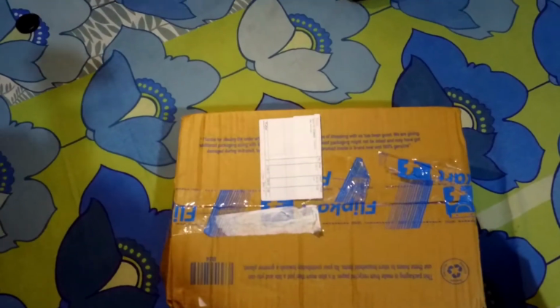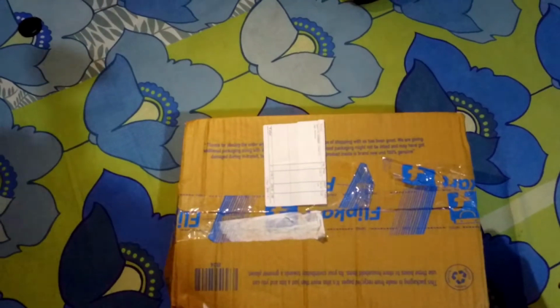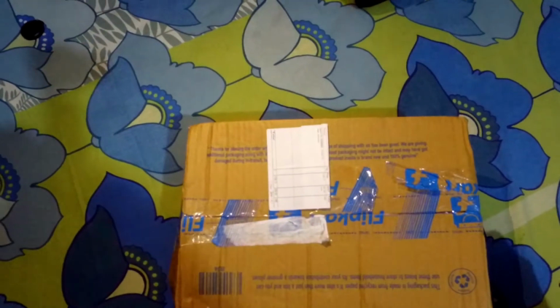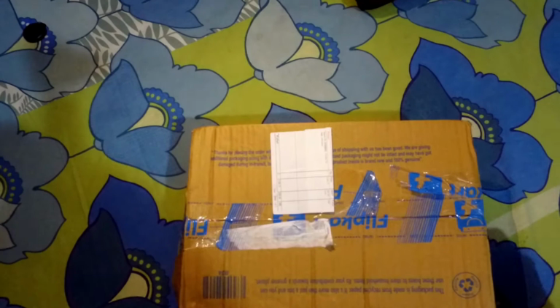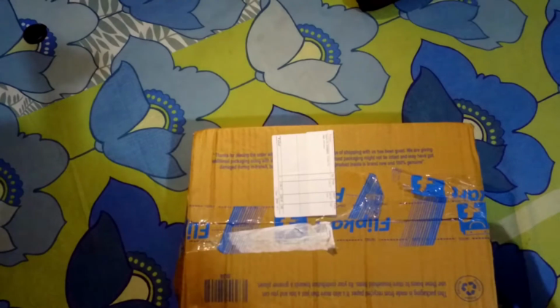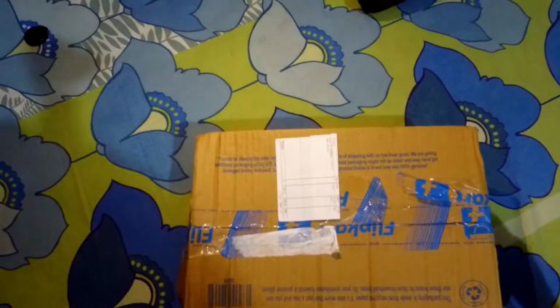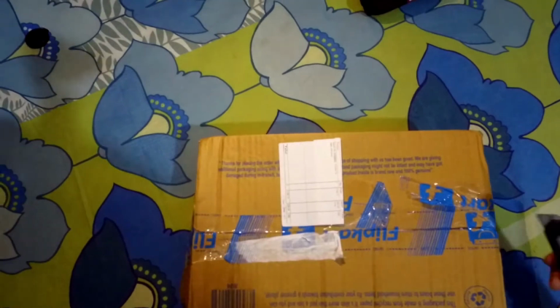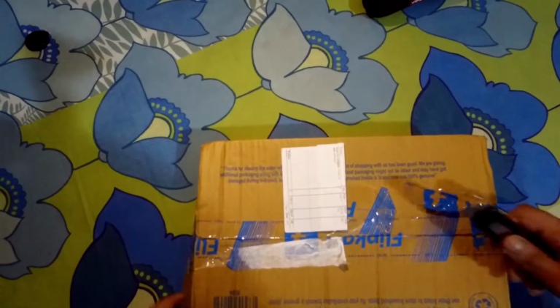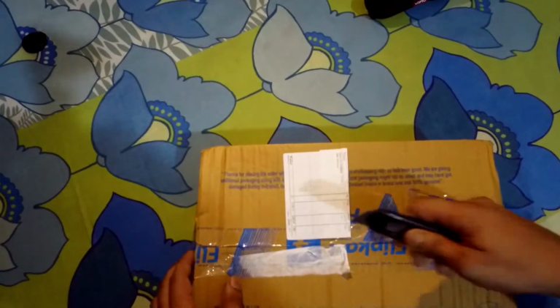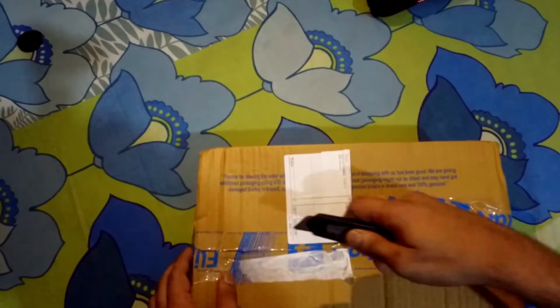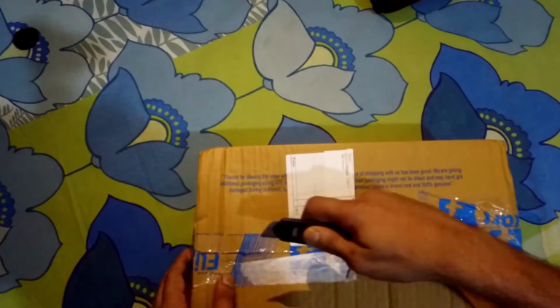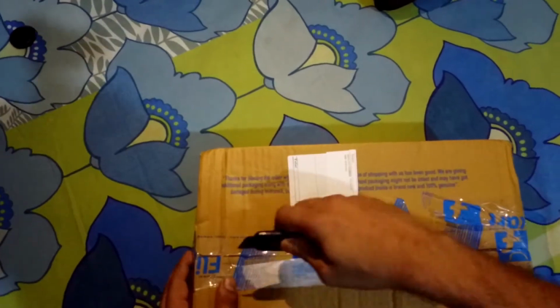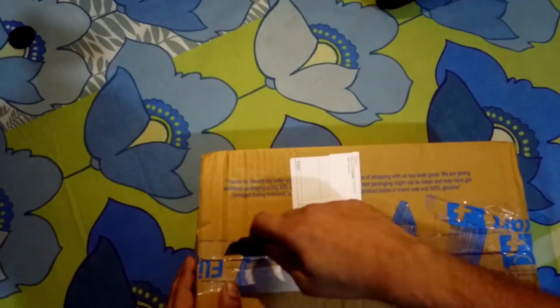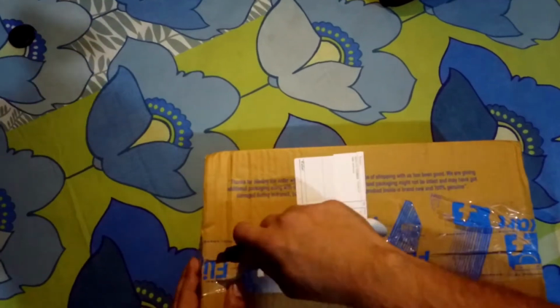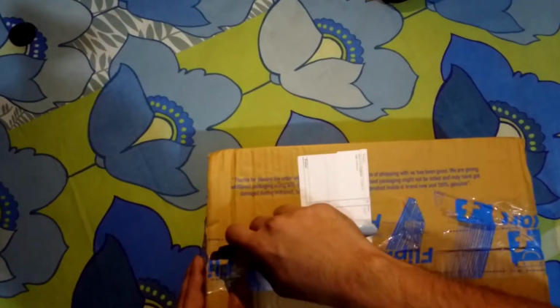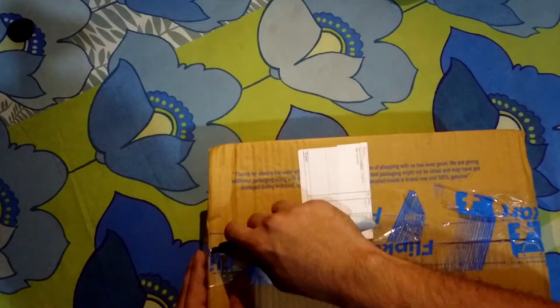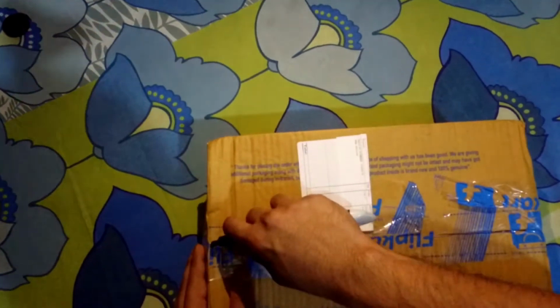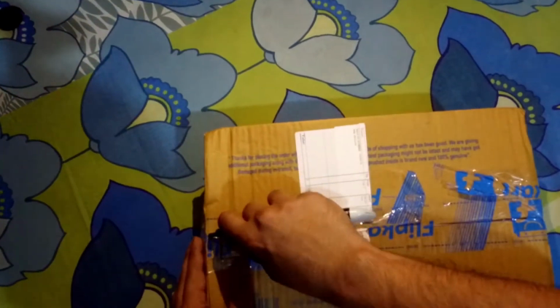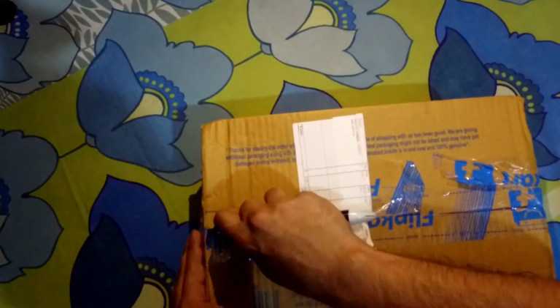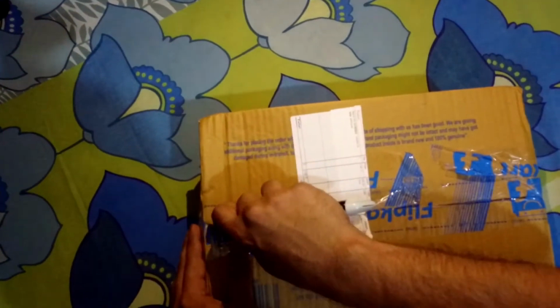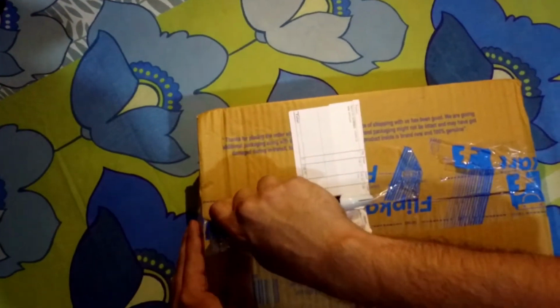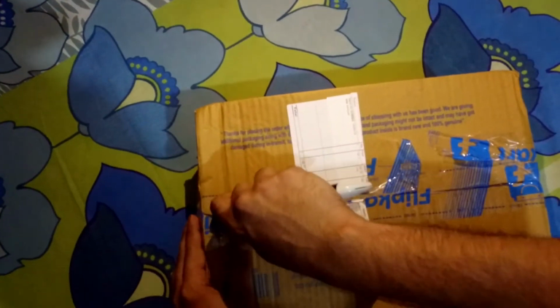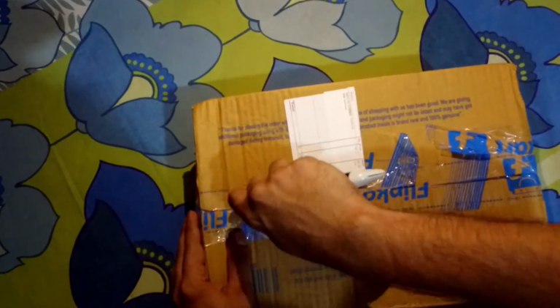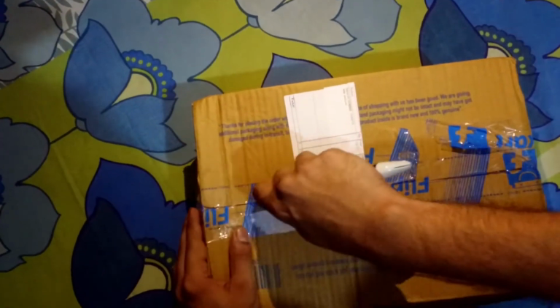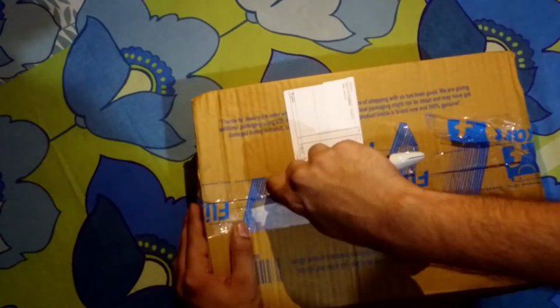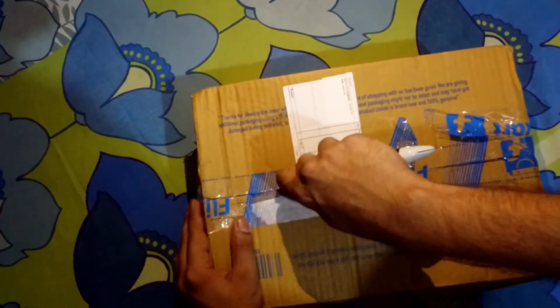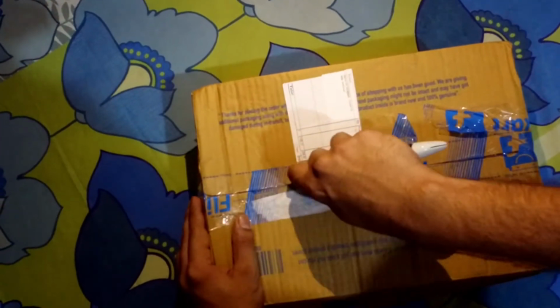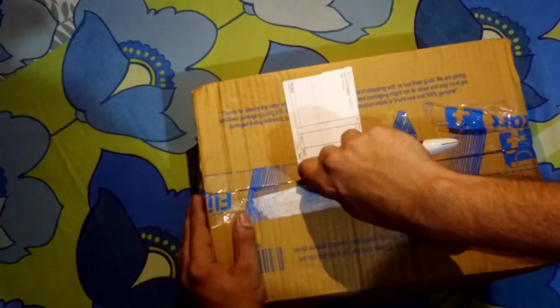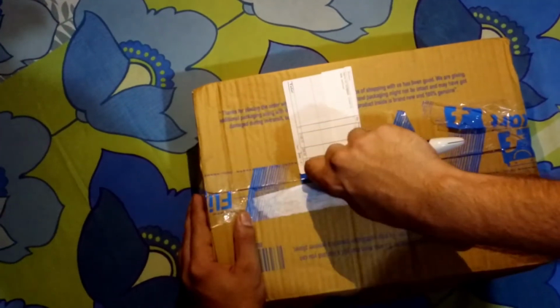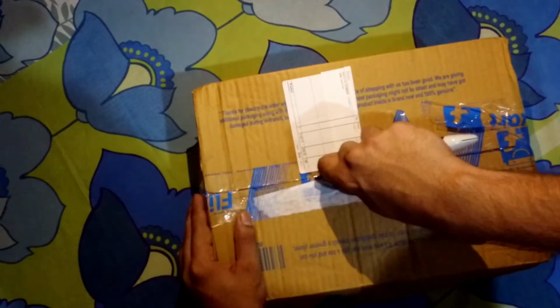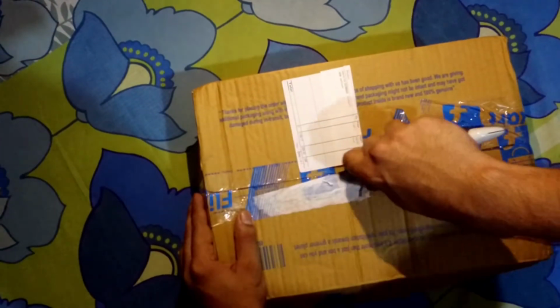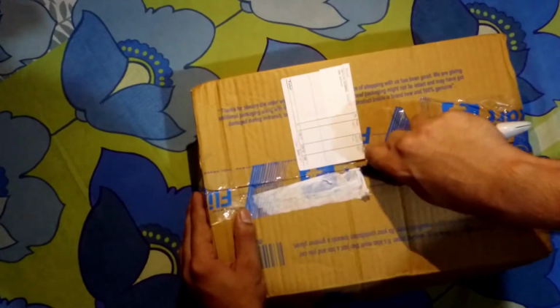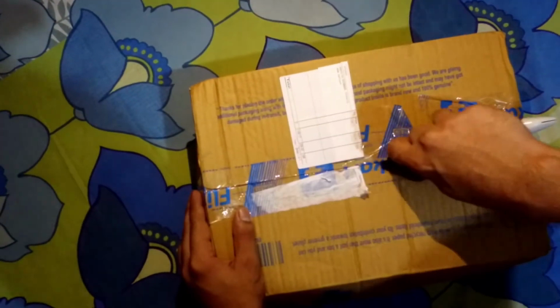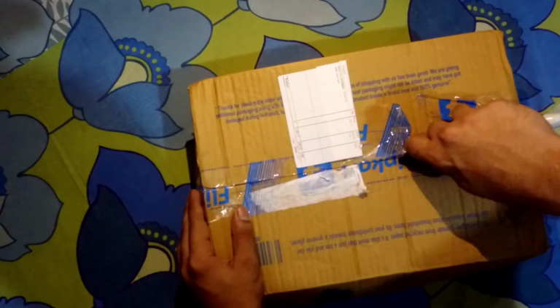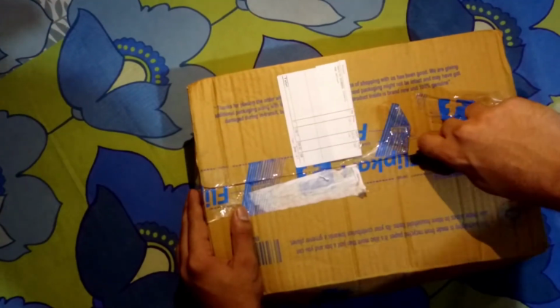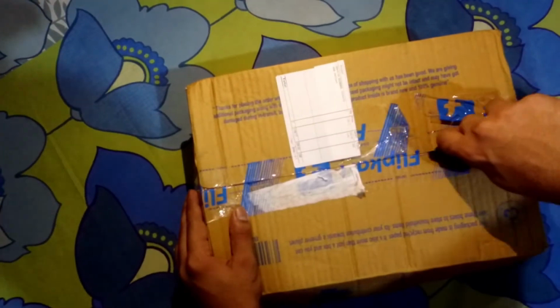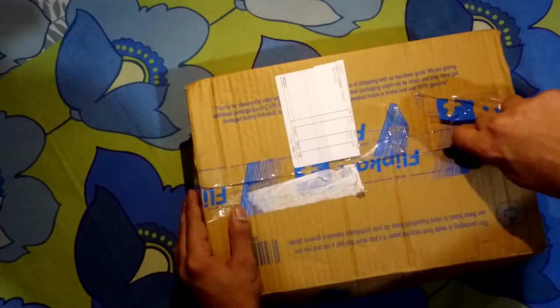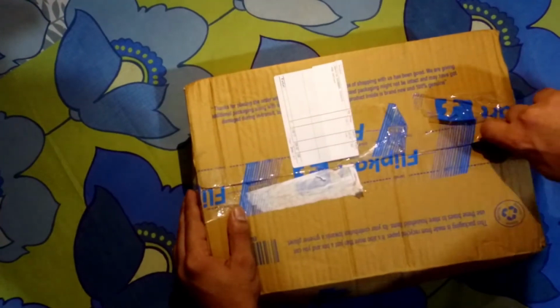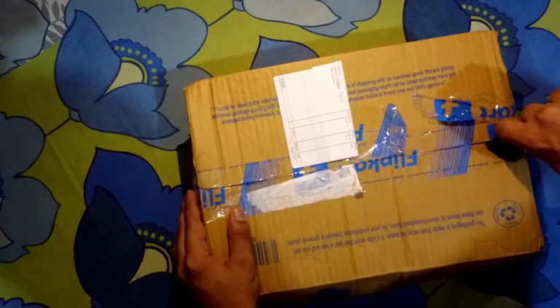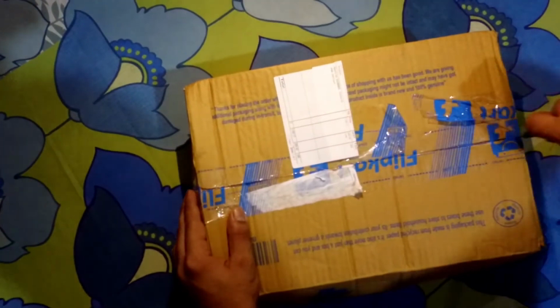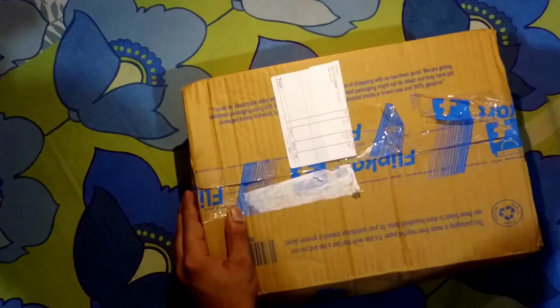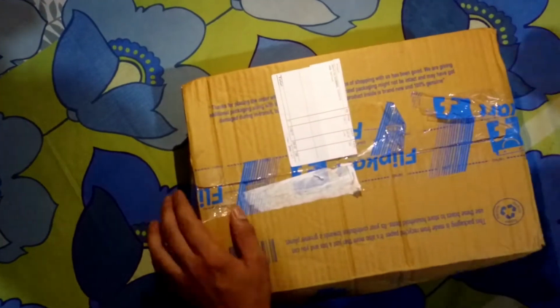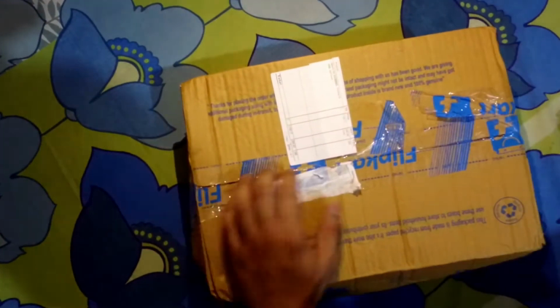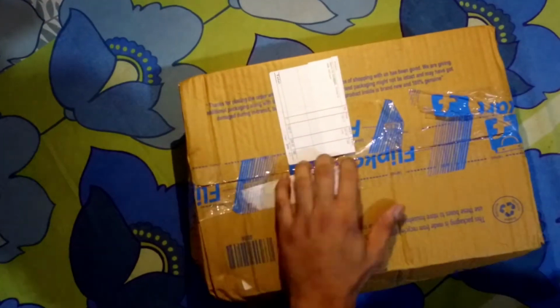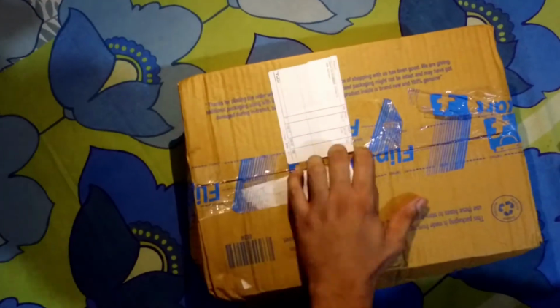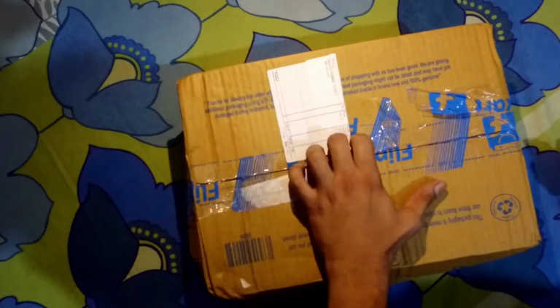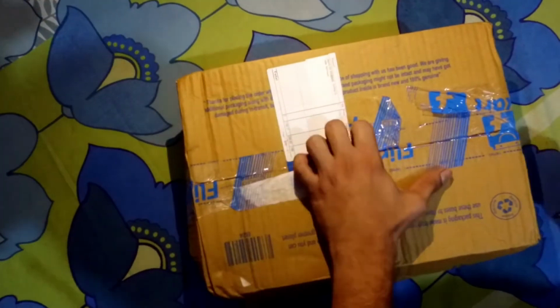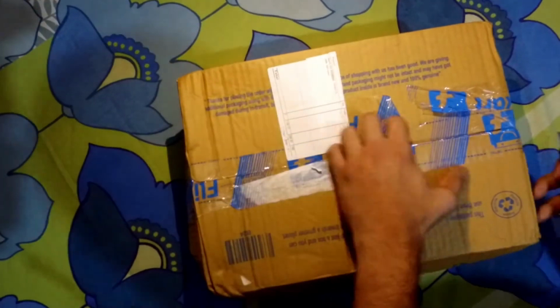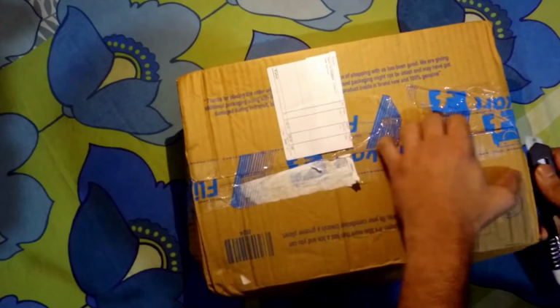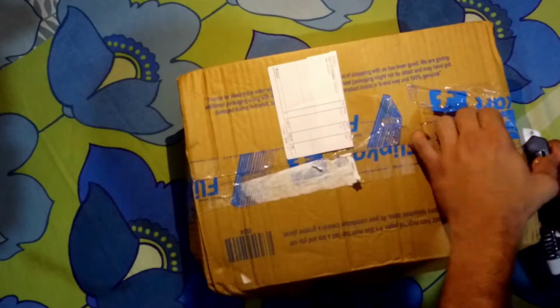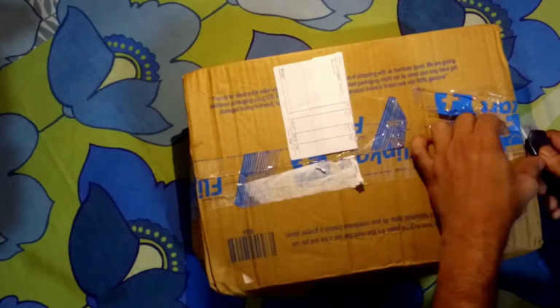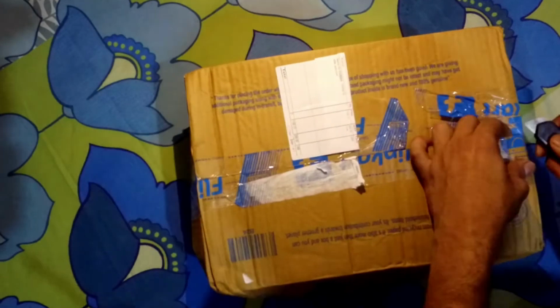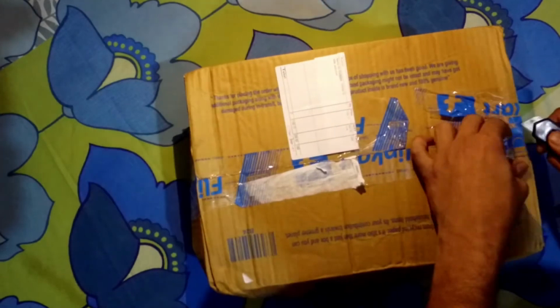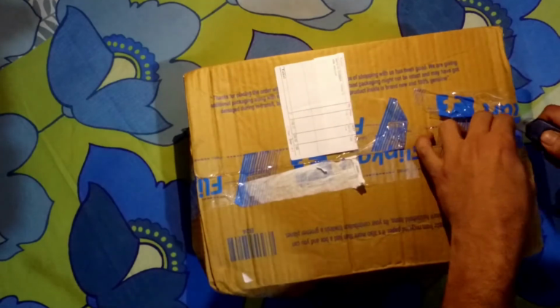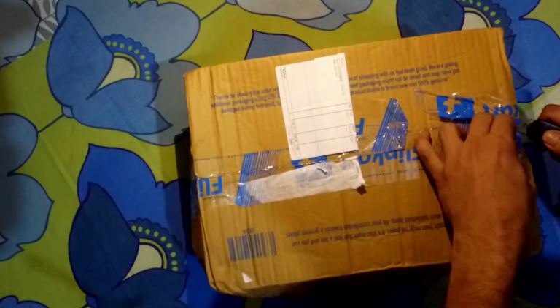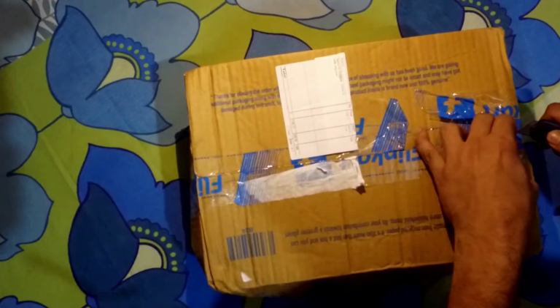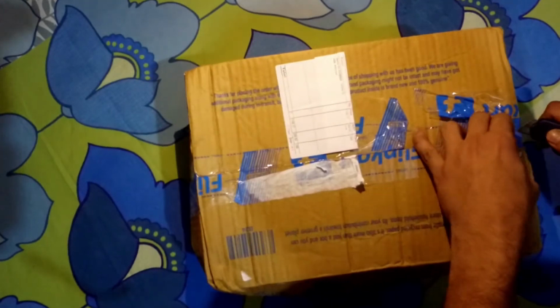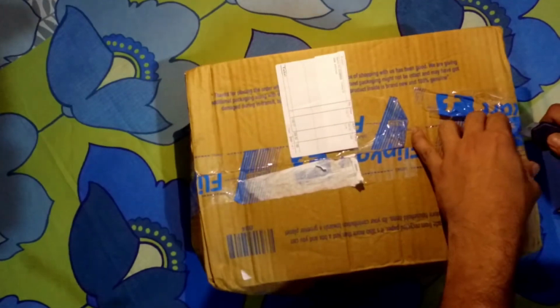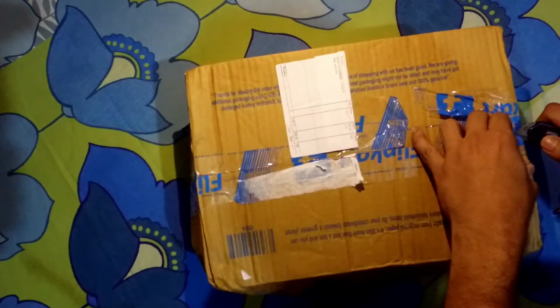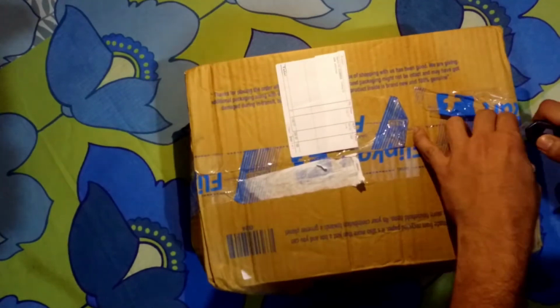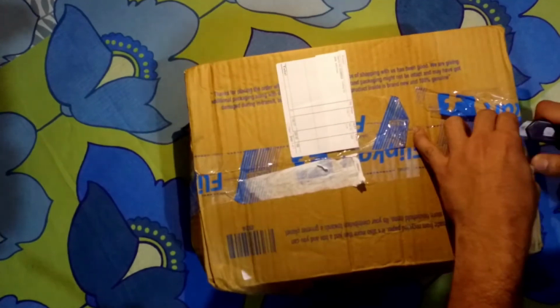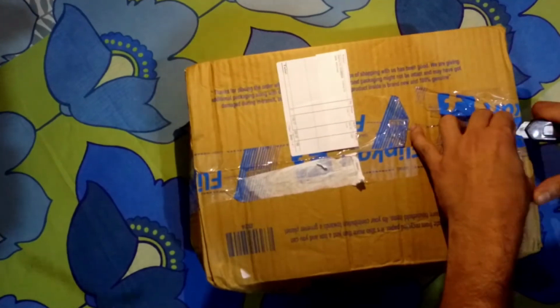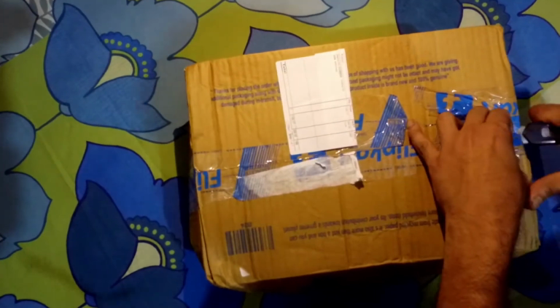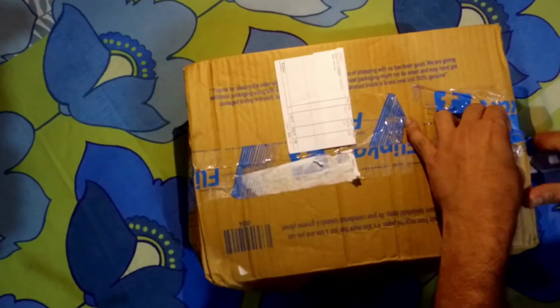Hey guys, I have bought a loofah from United Colors of Benetton. I am unboxing it. Let's see what is inside.